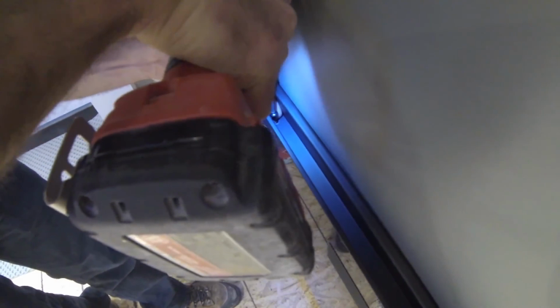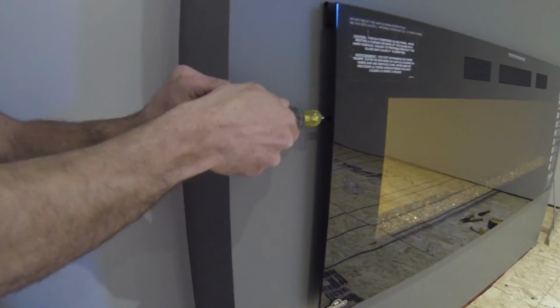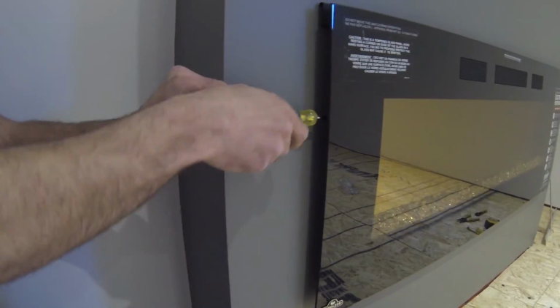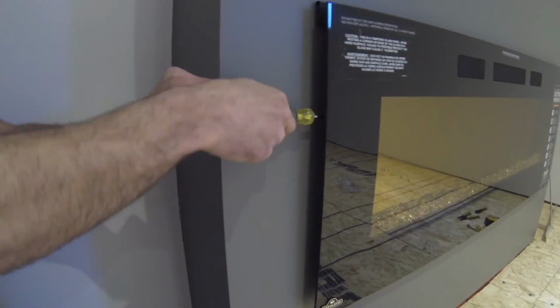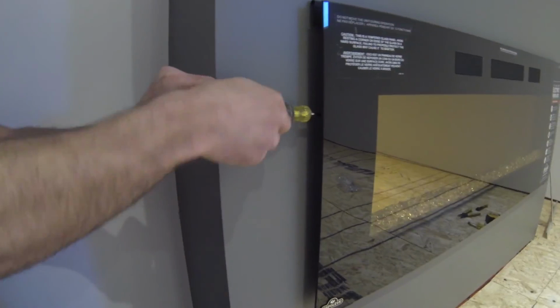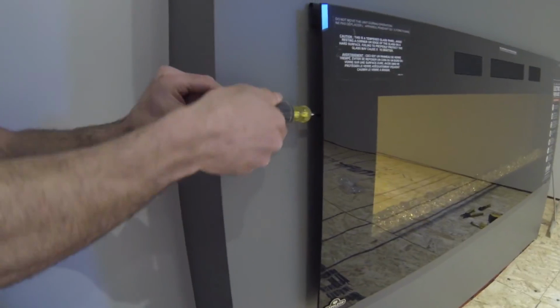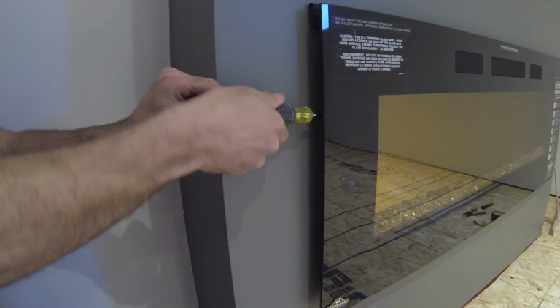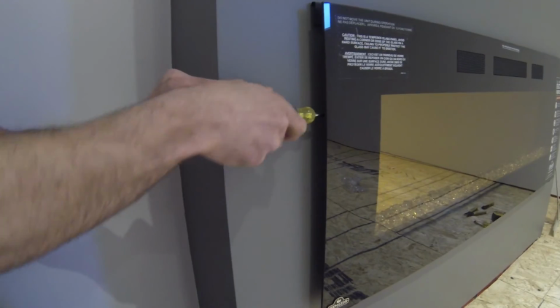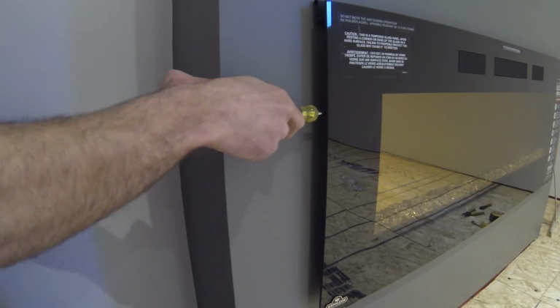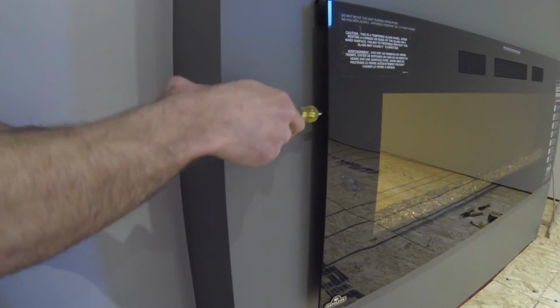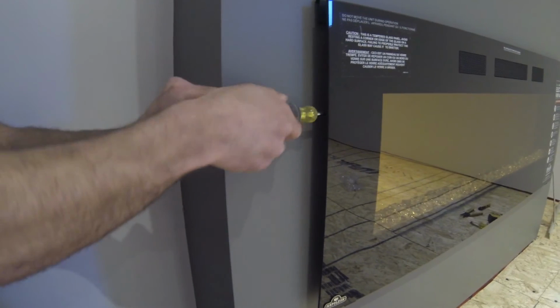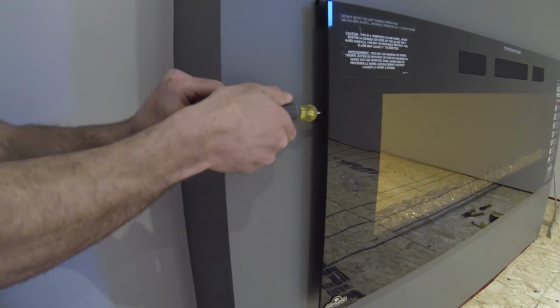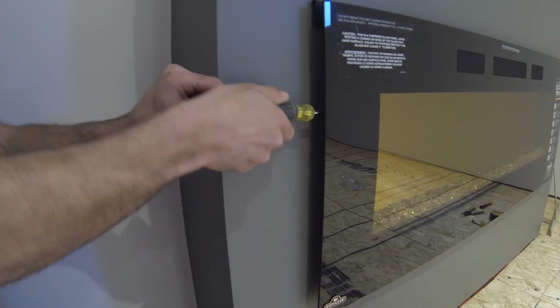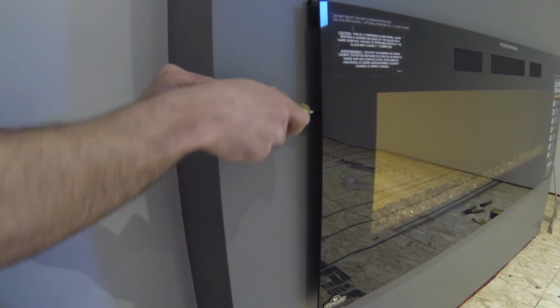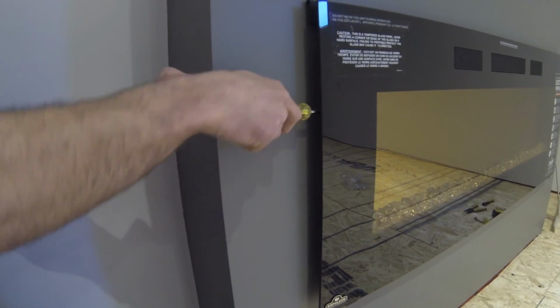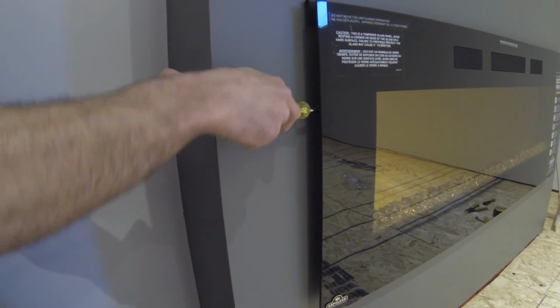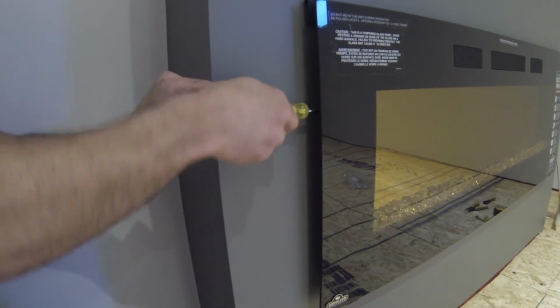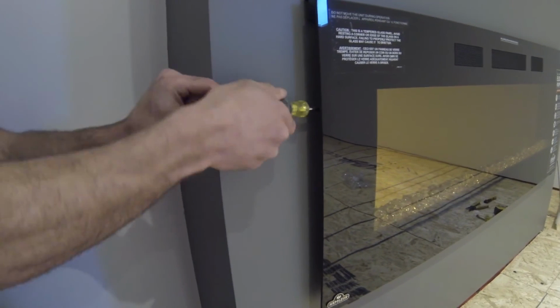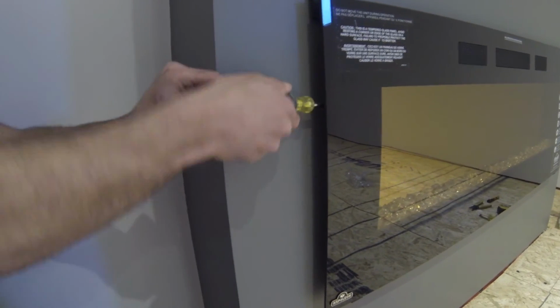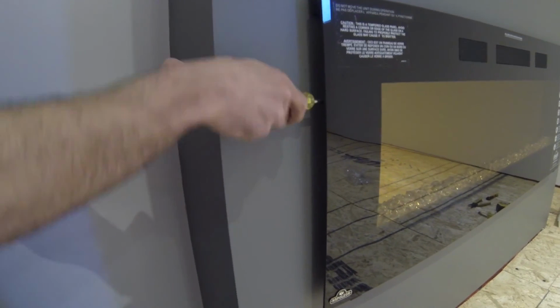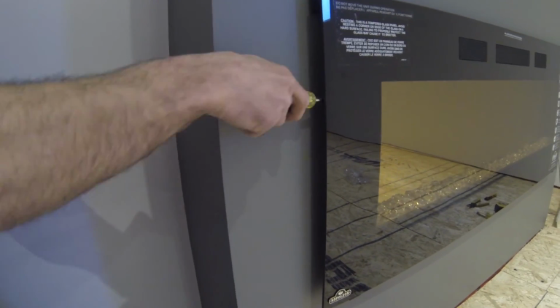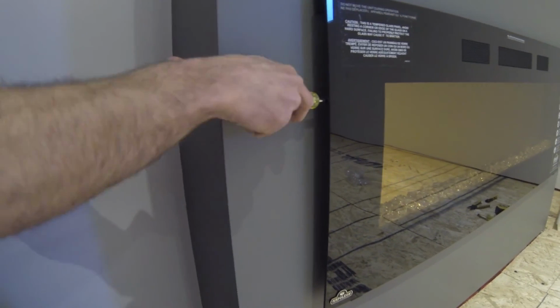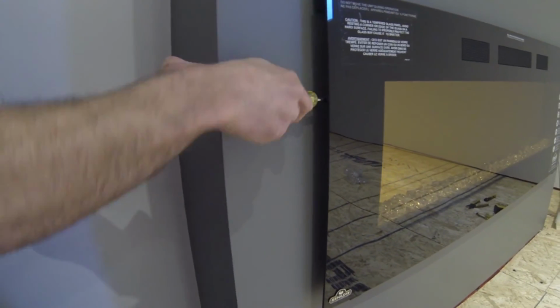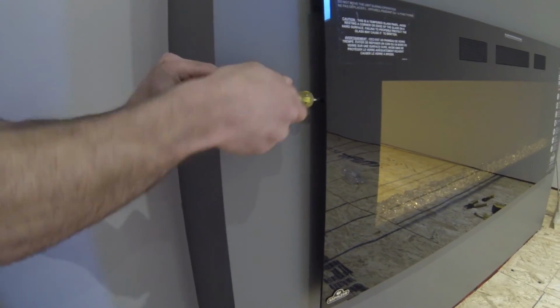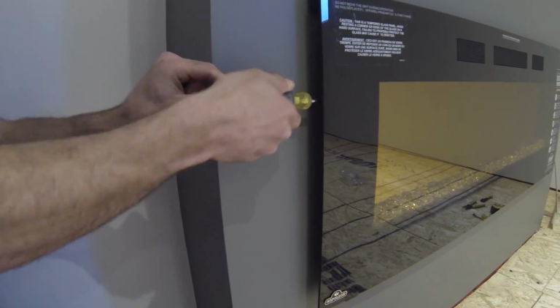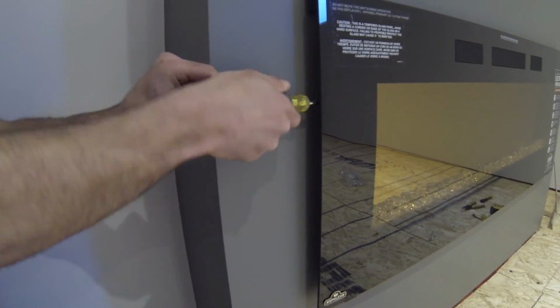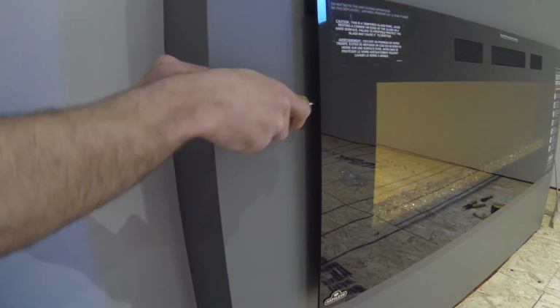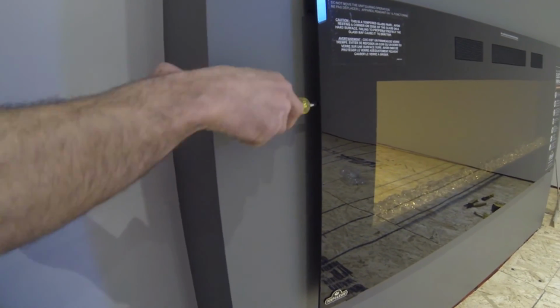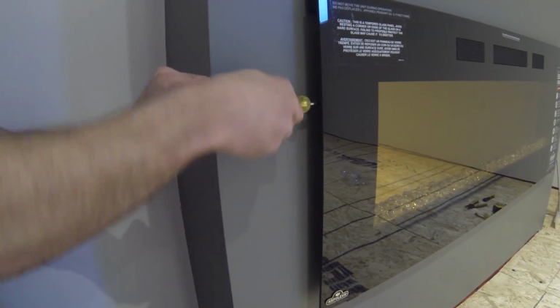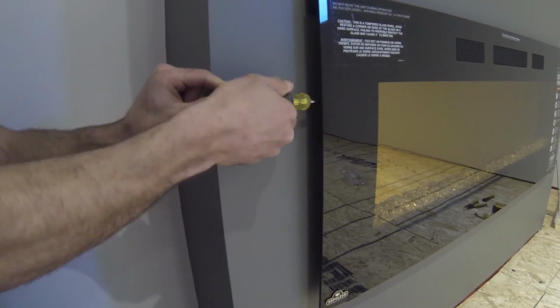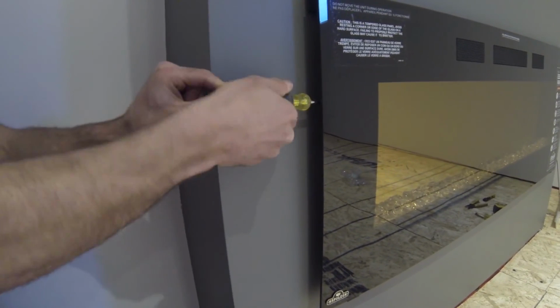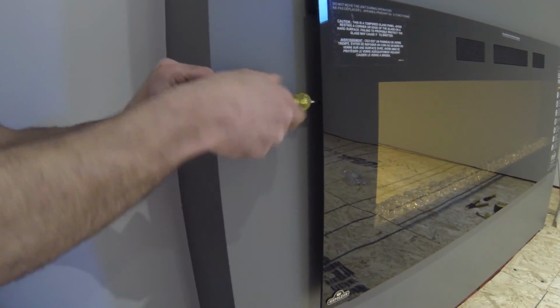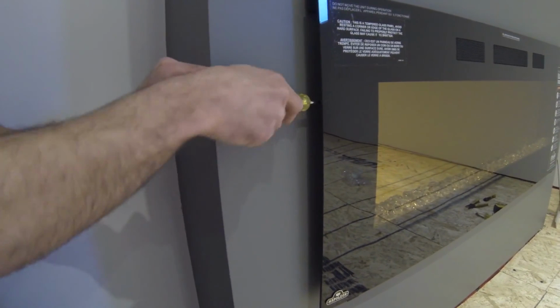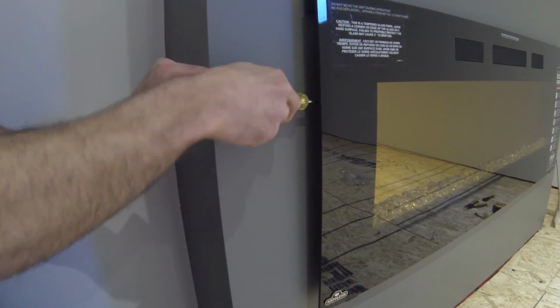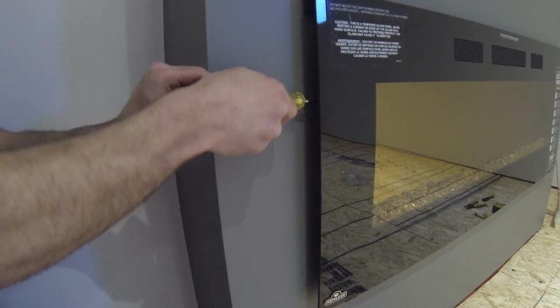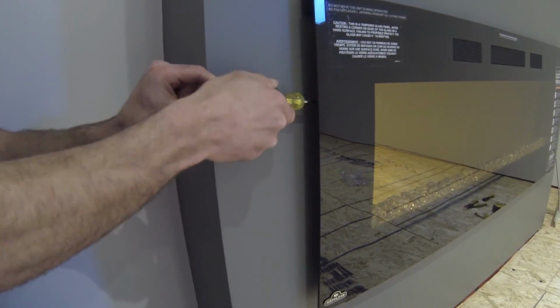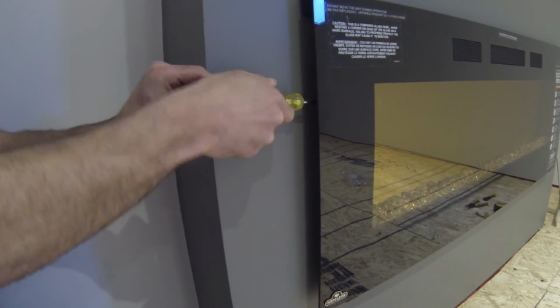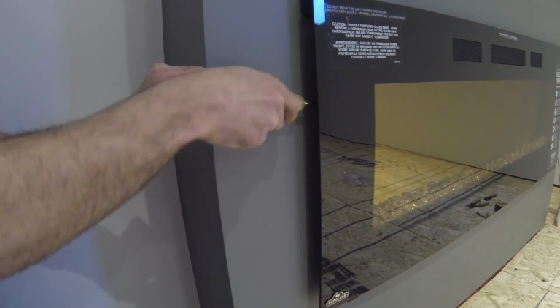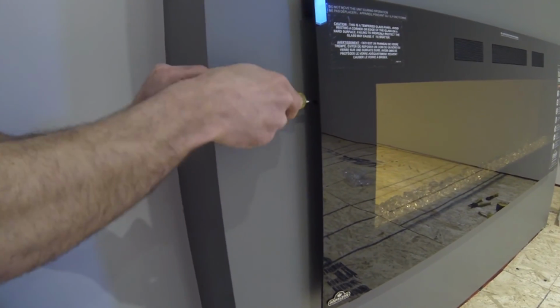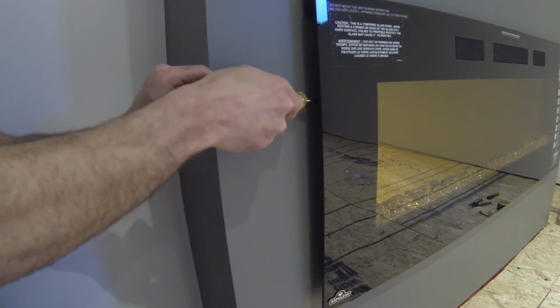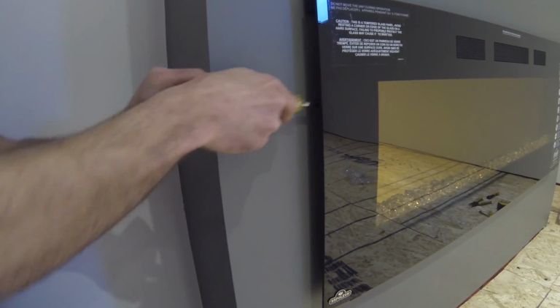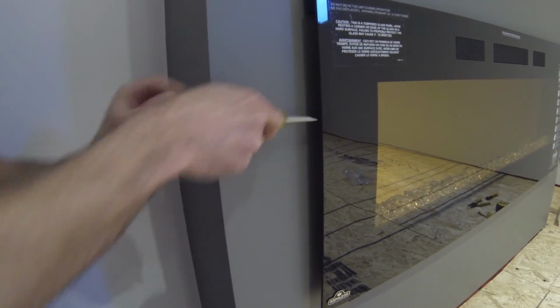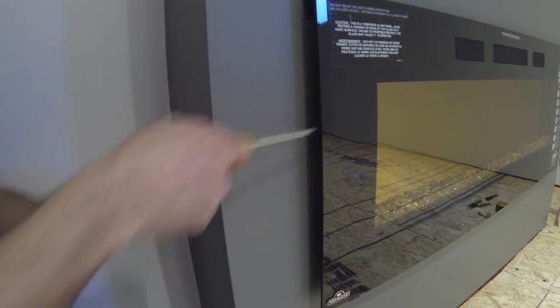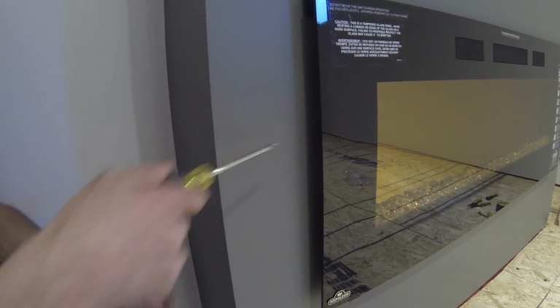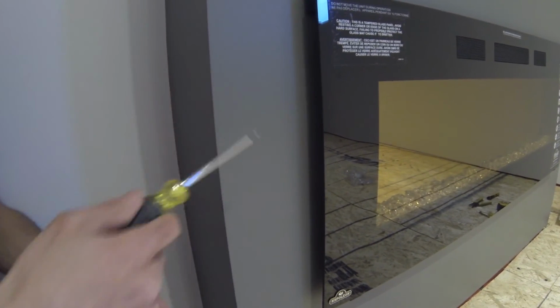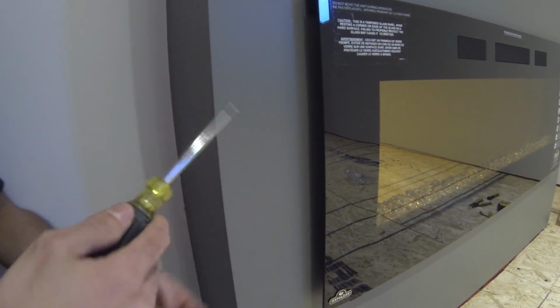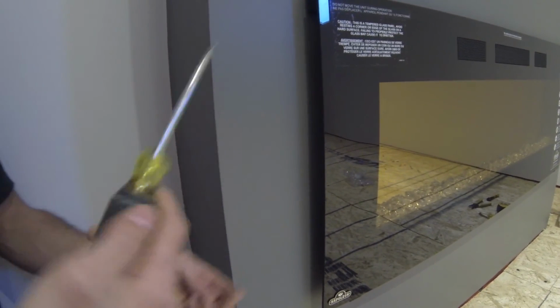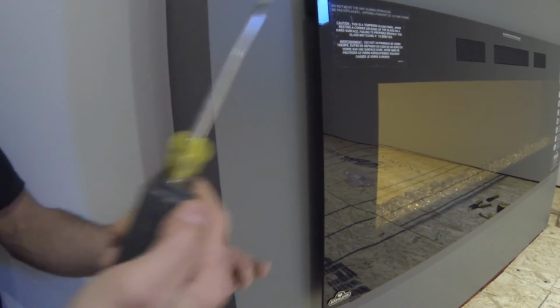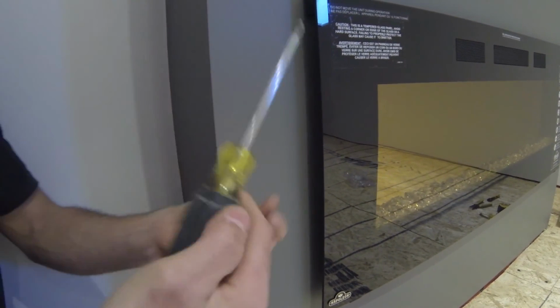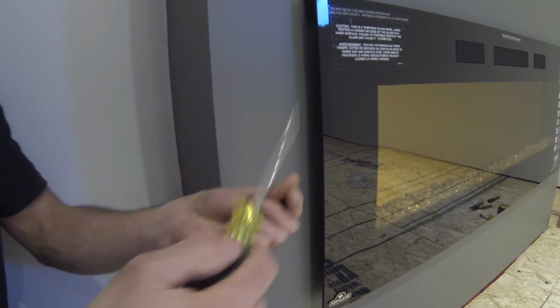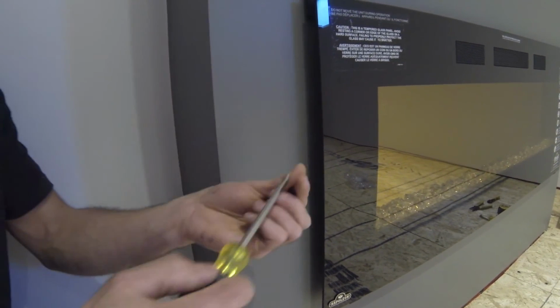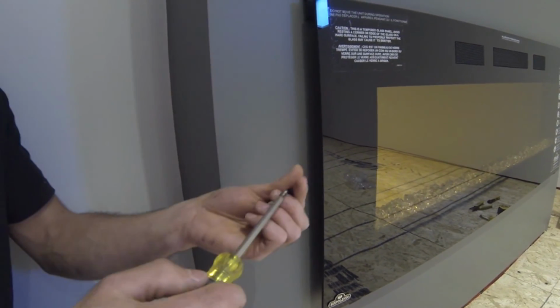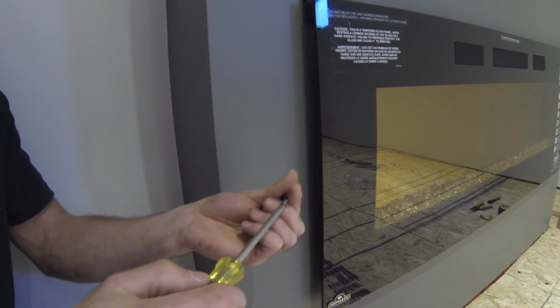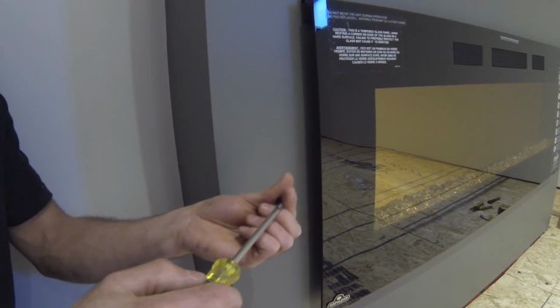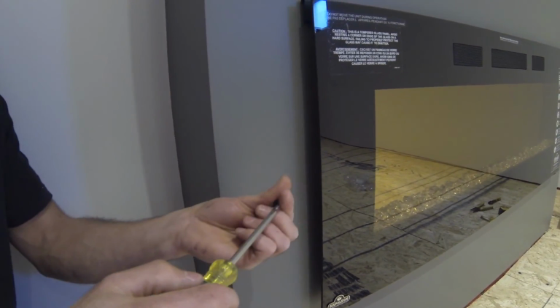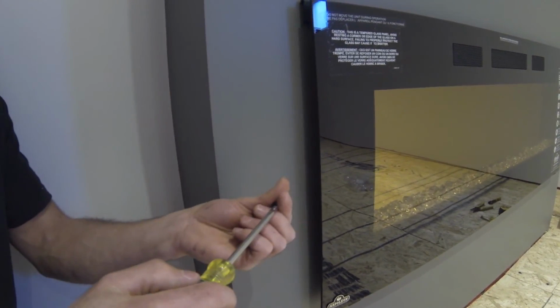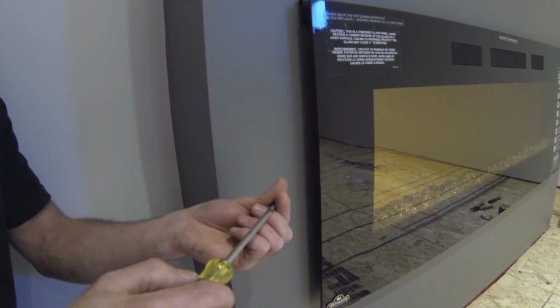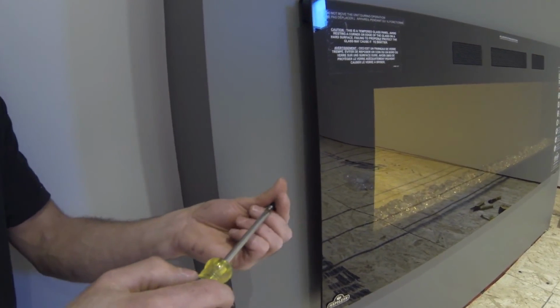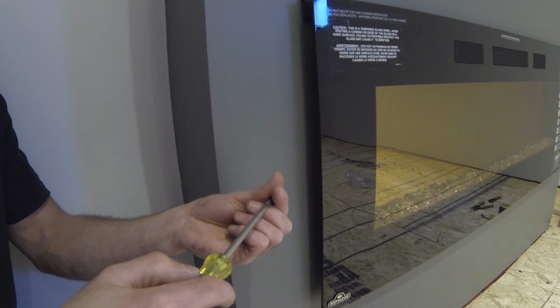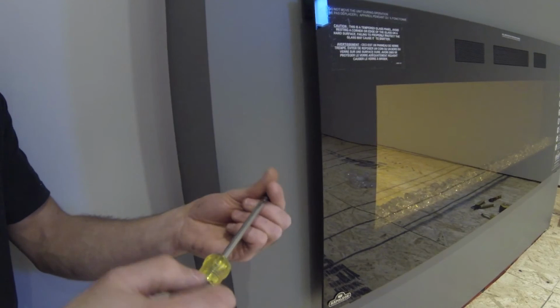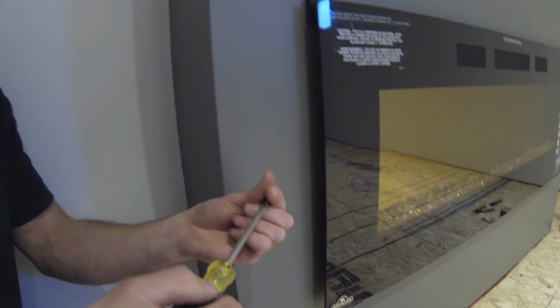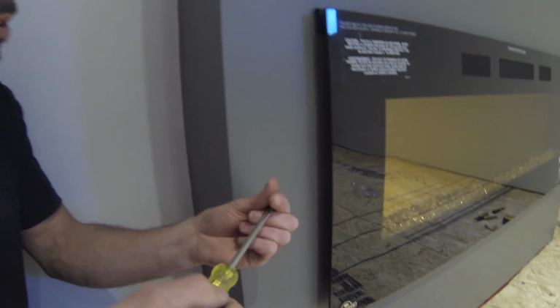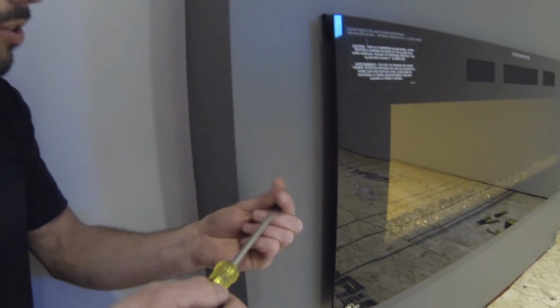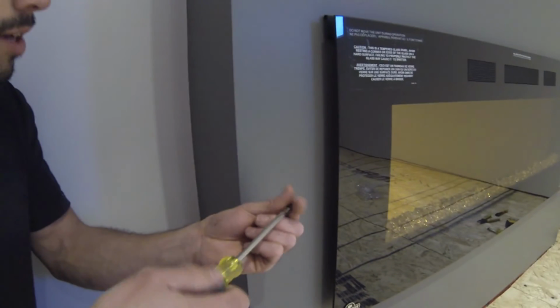It's too tight to put the screws on the side with a drill, so I'm just doing them by hand with the driver.